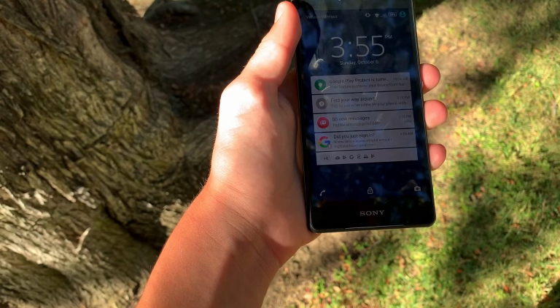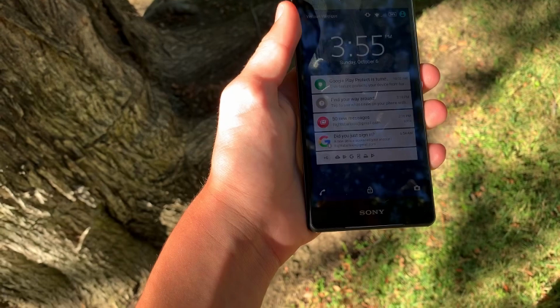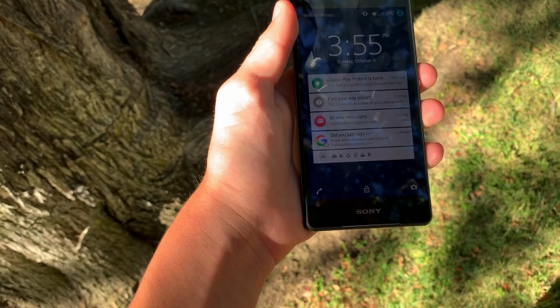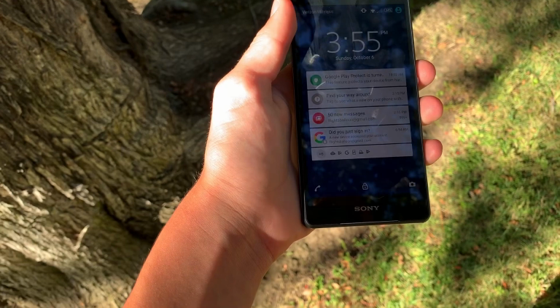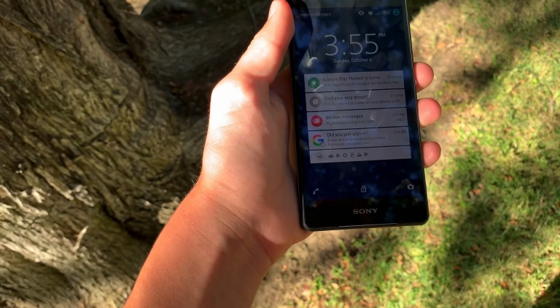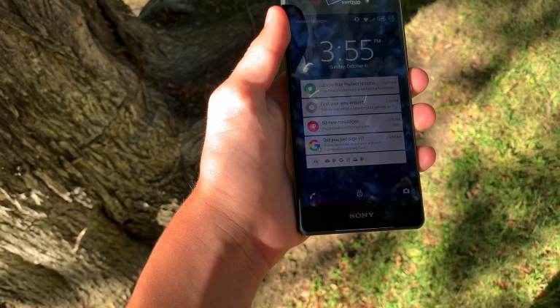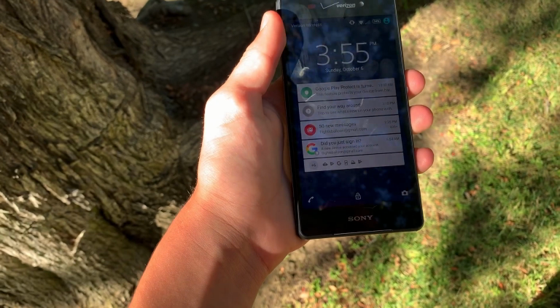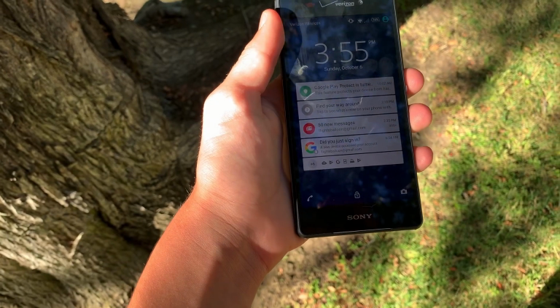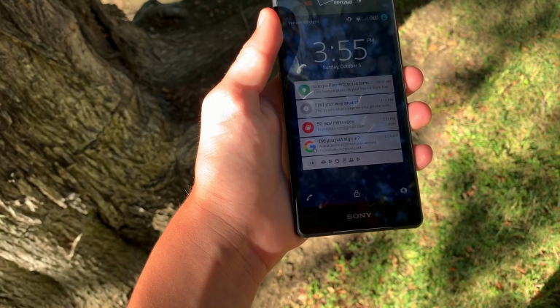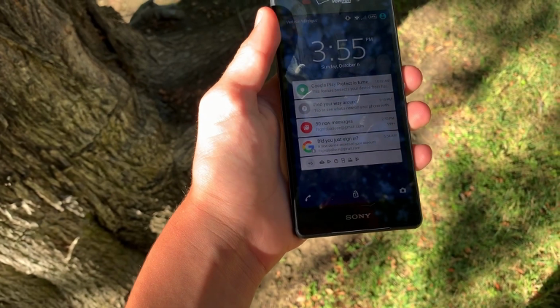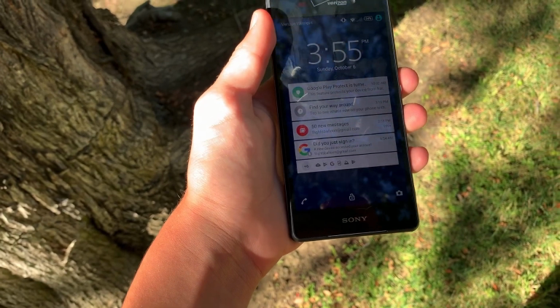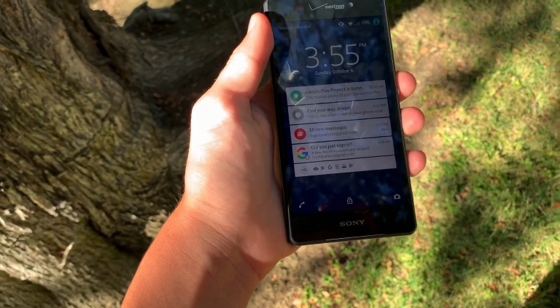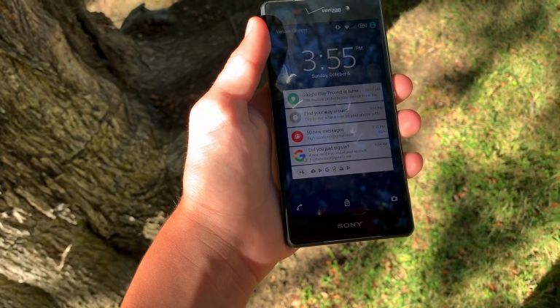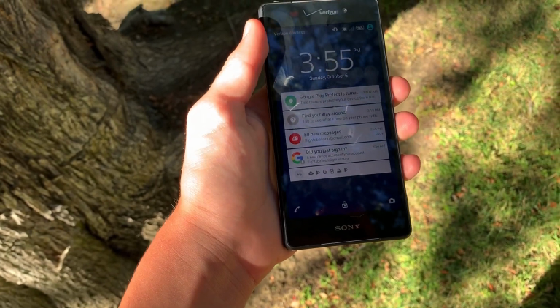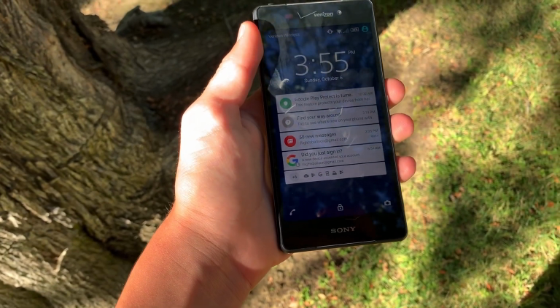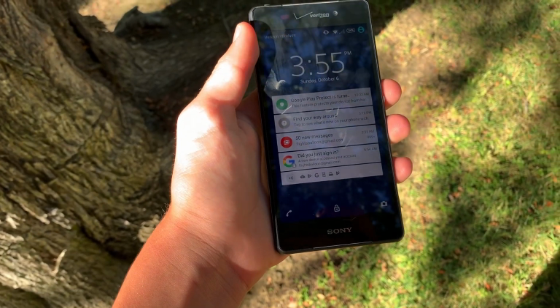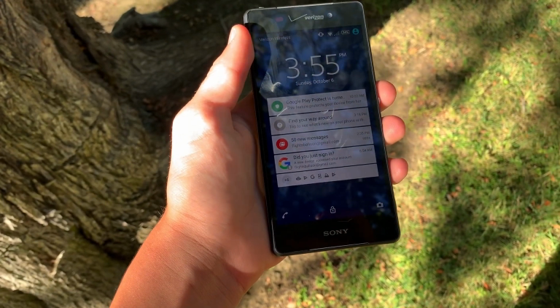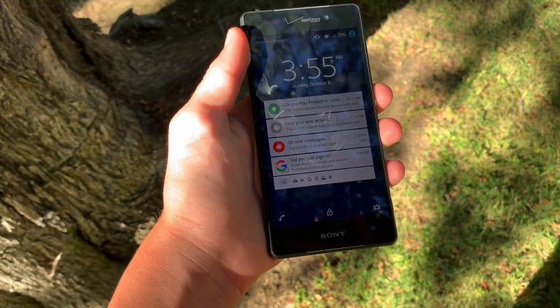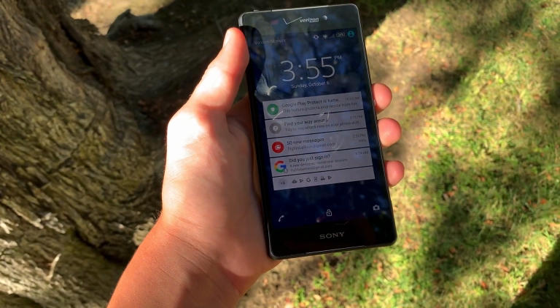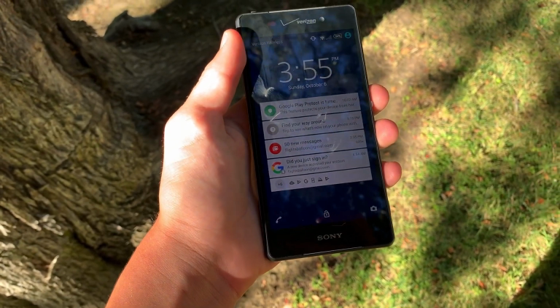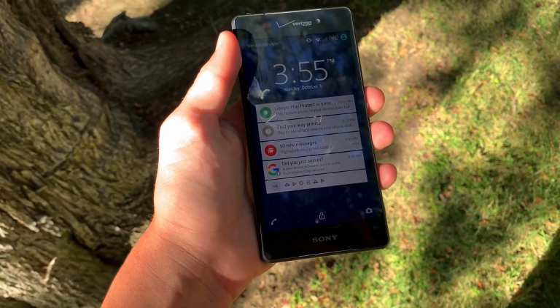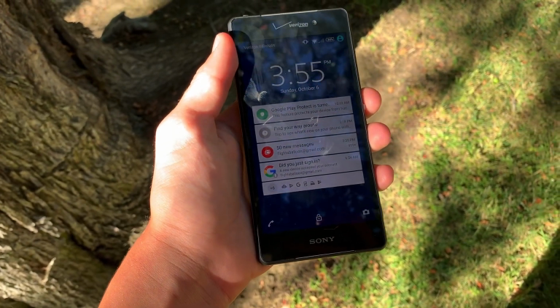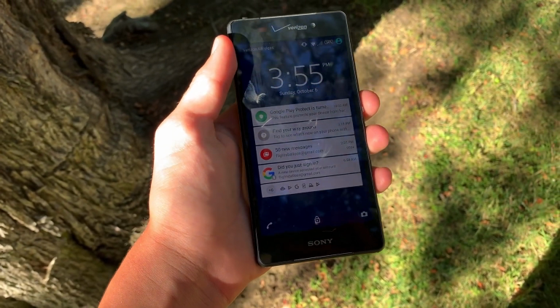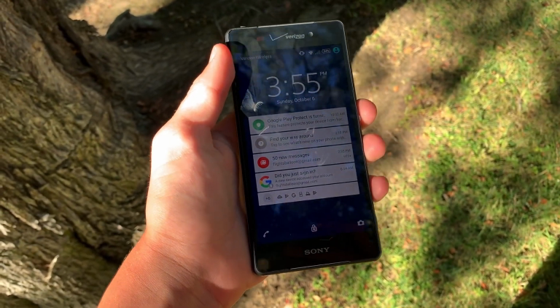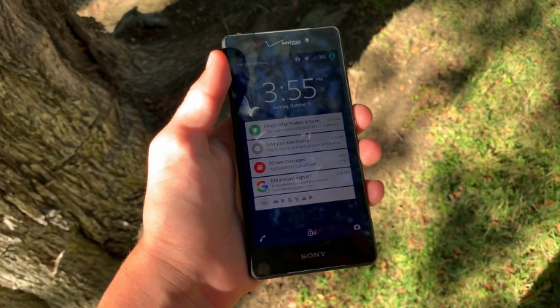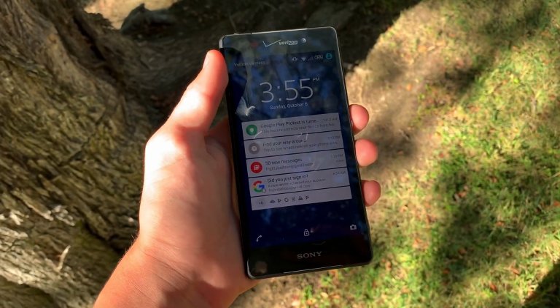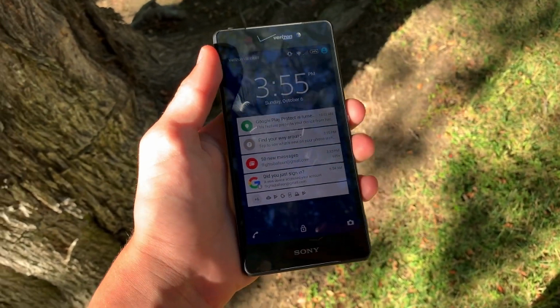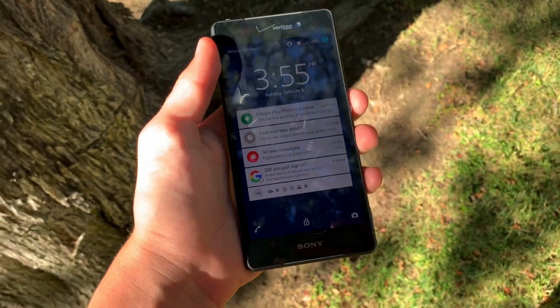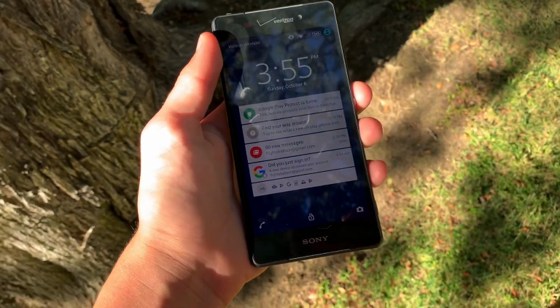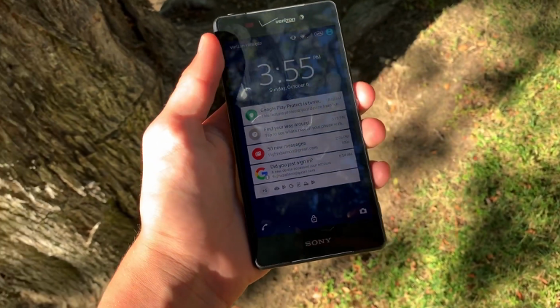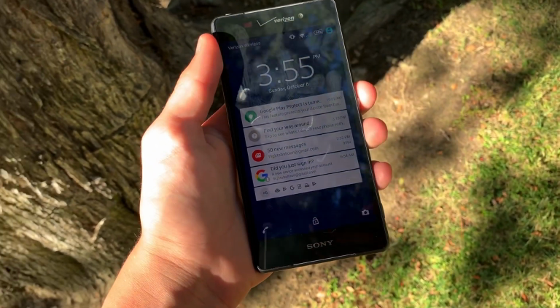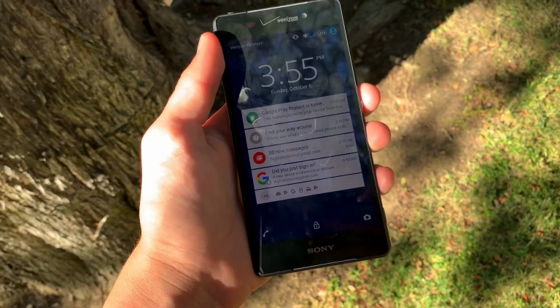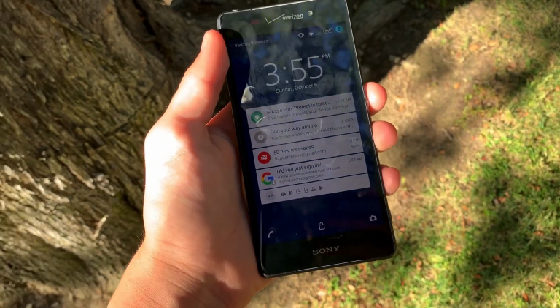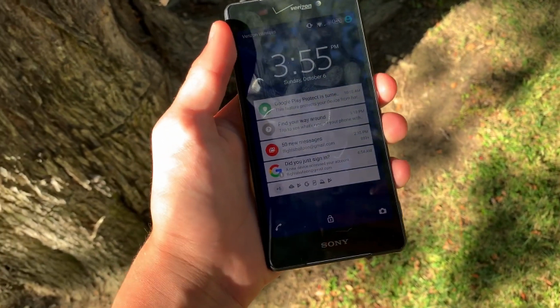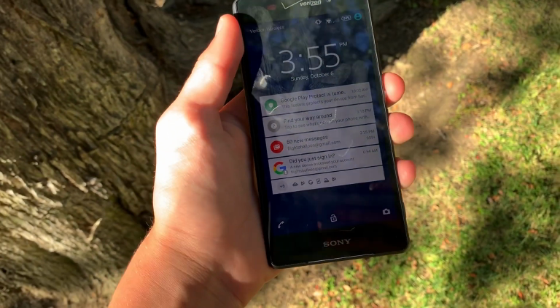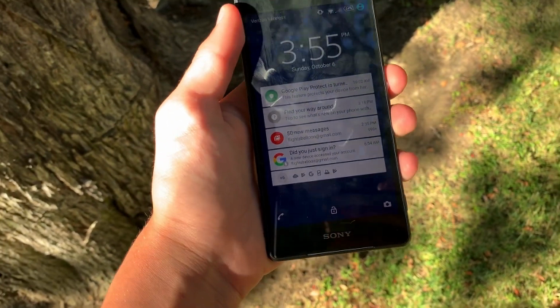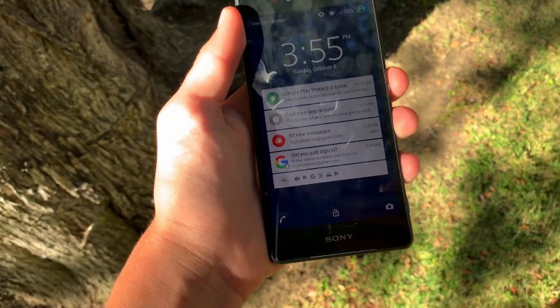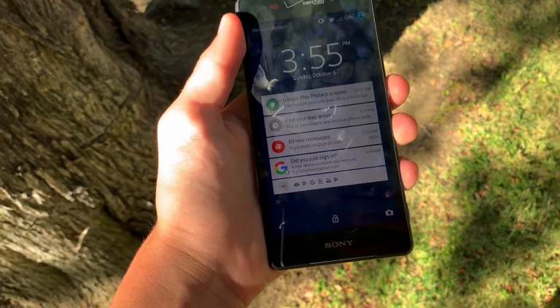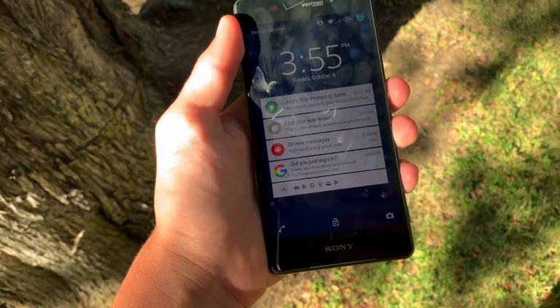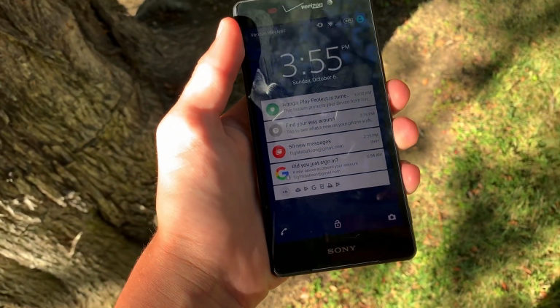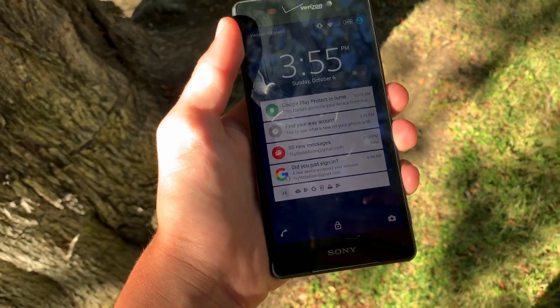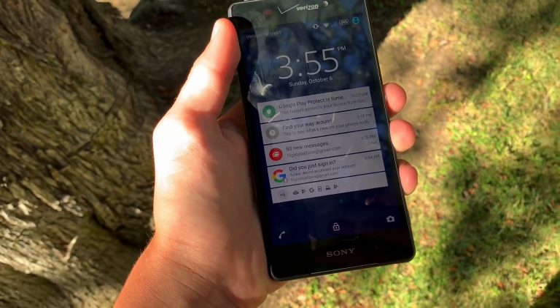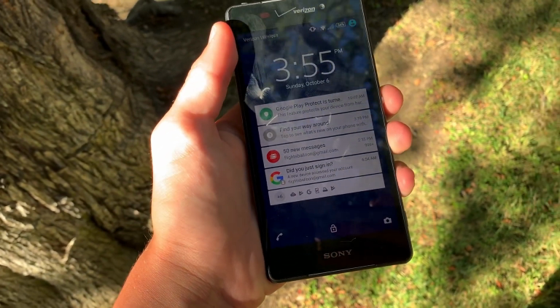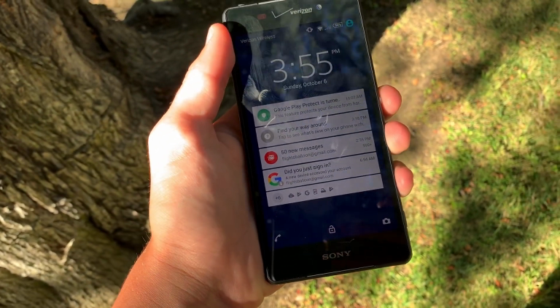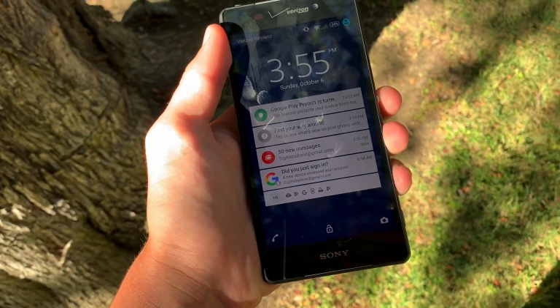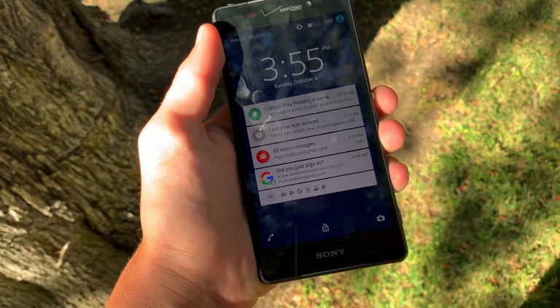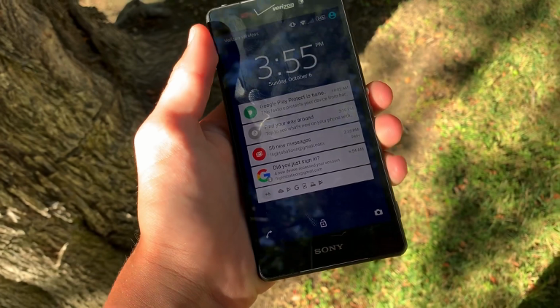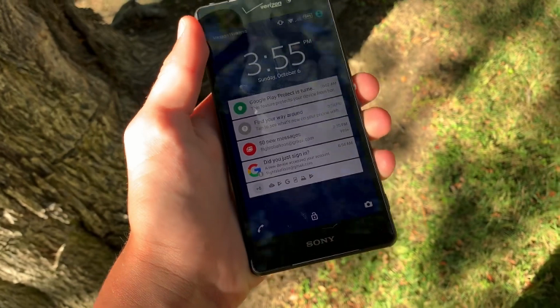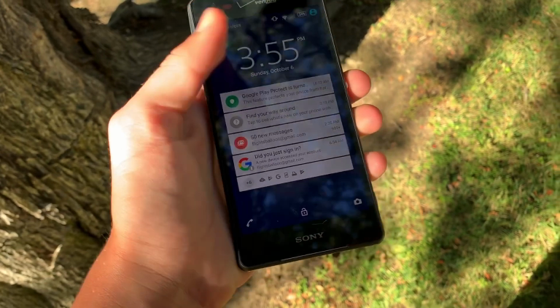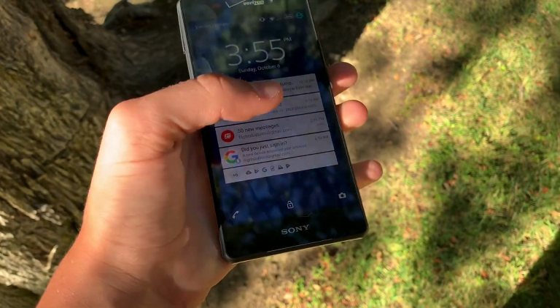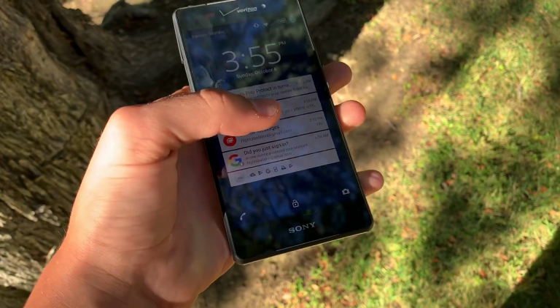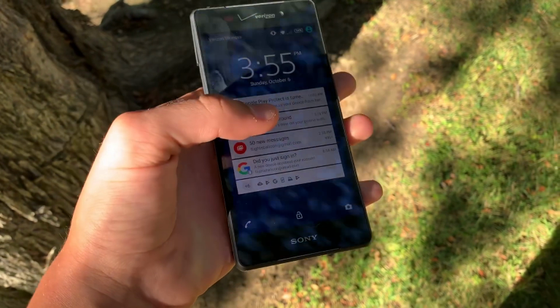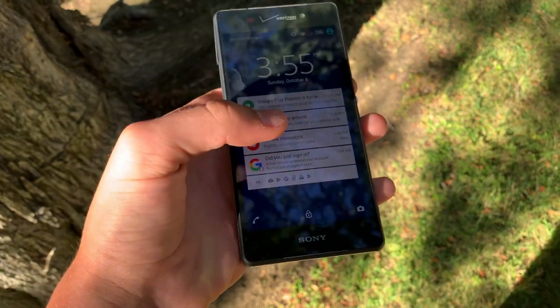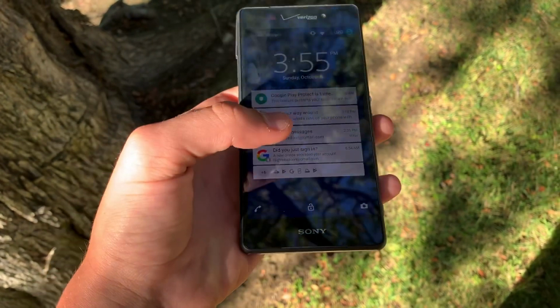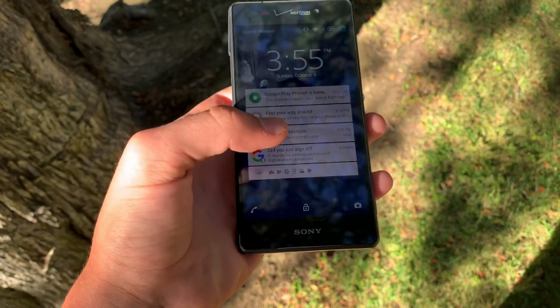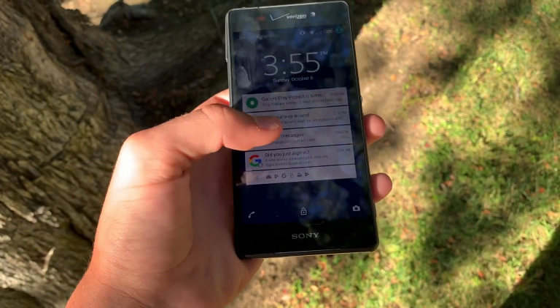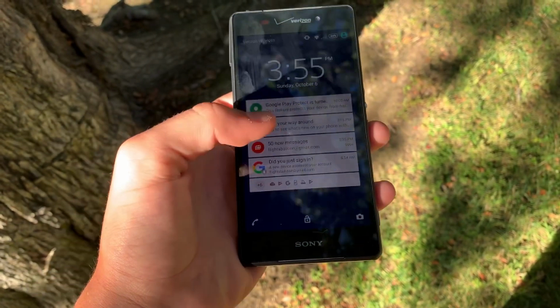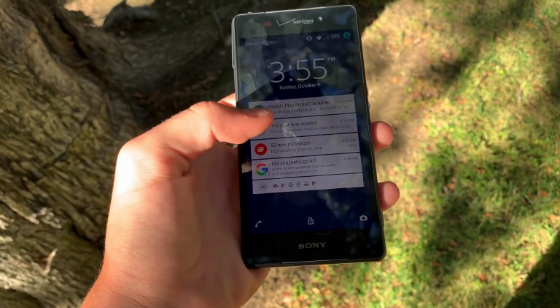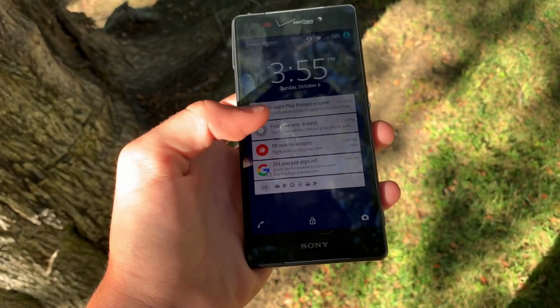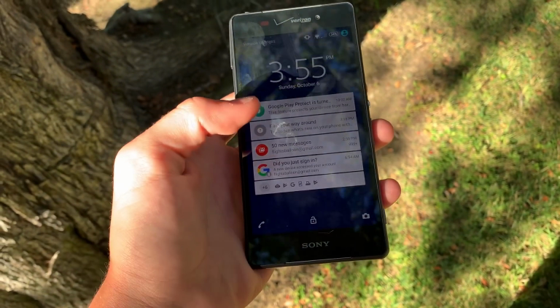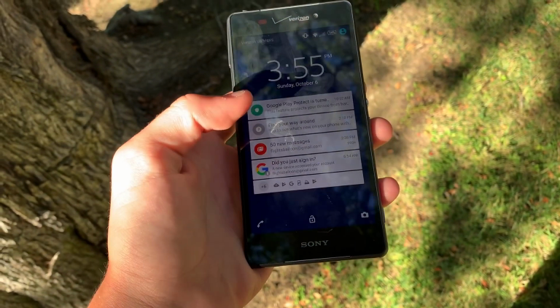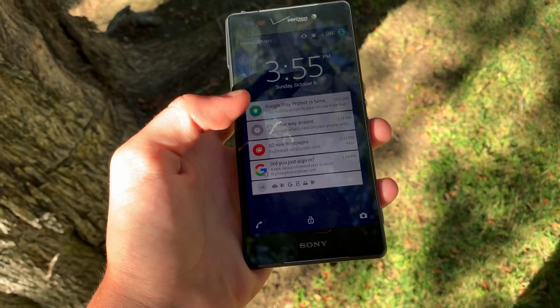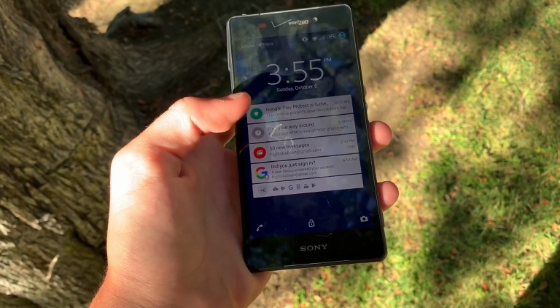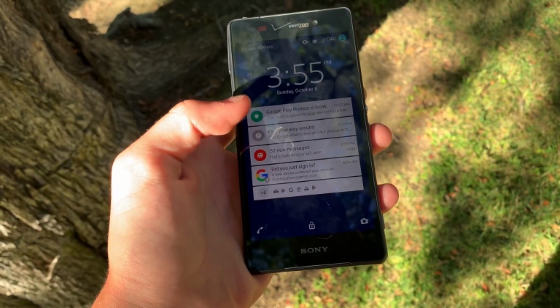The Xperia Z3 was released all the way back in 2014, but how does it hold up now?